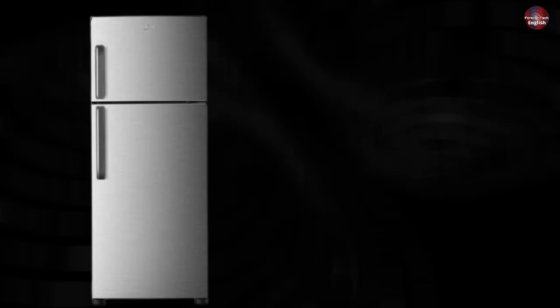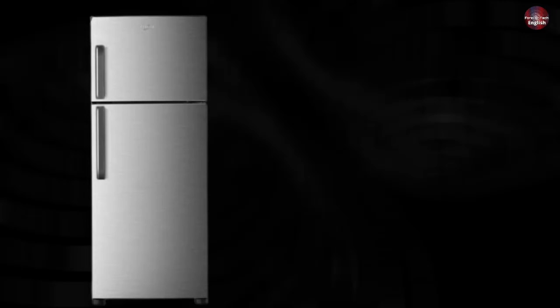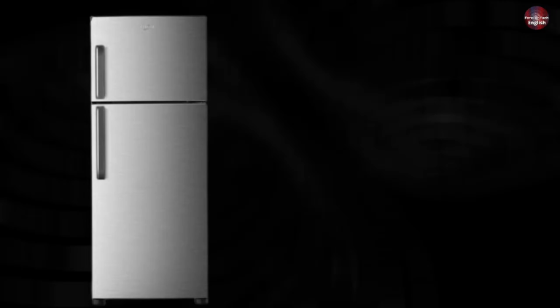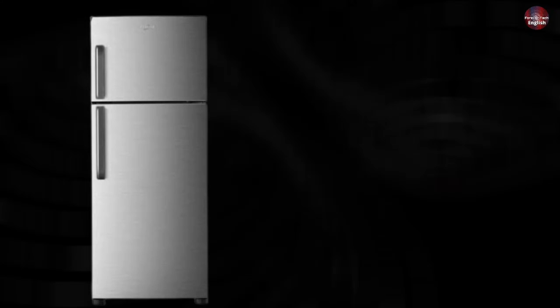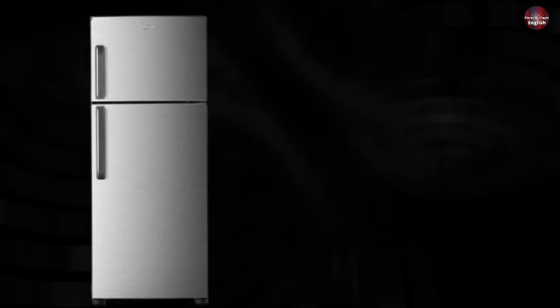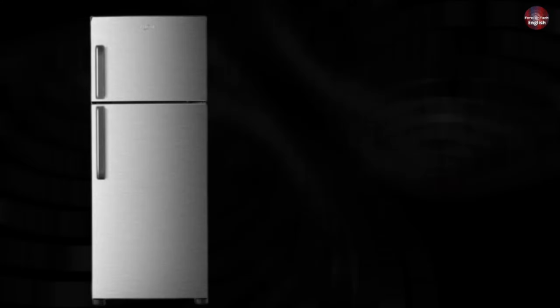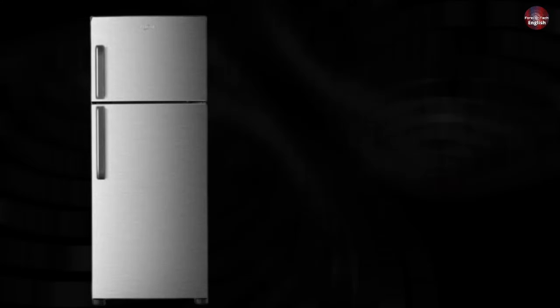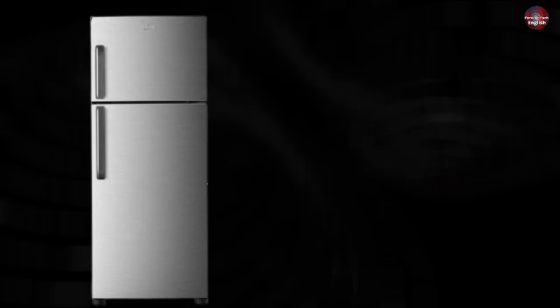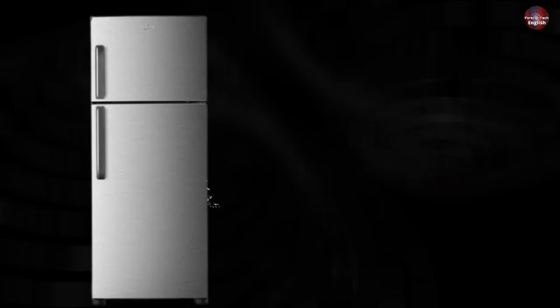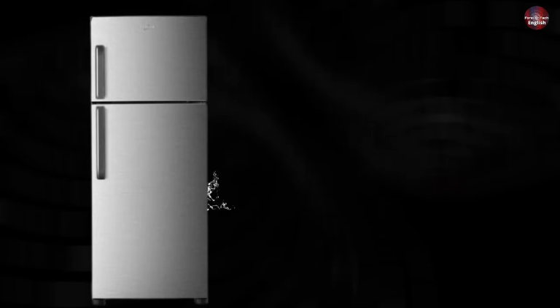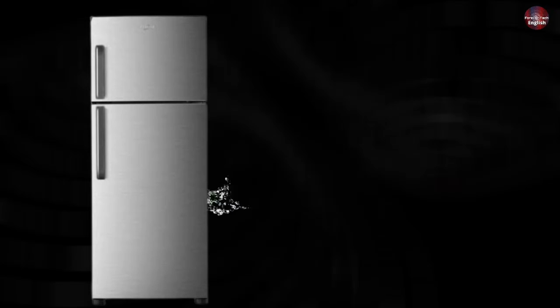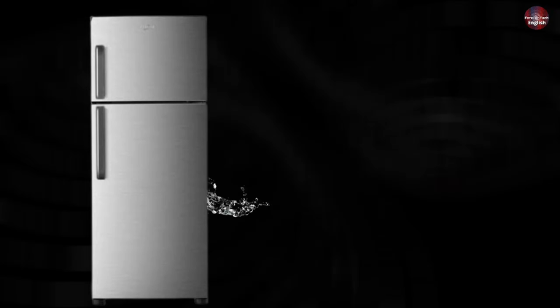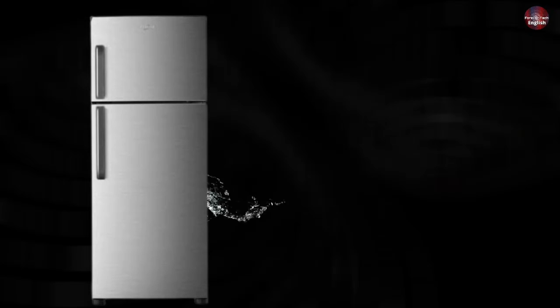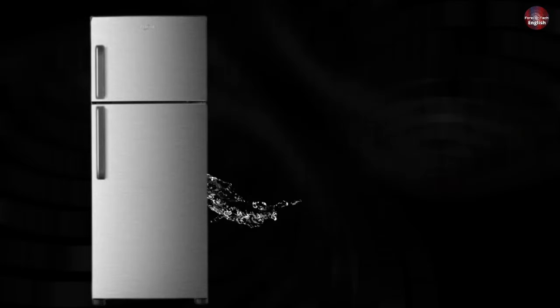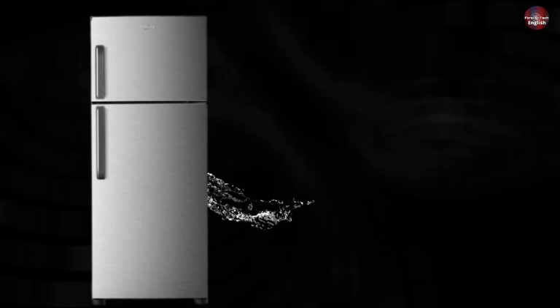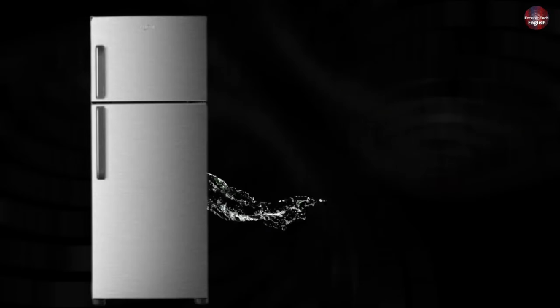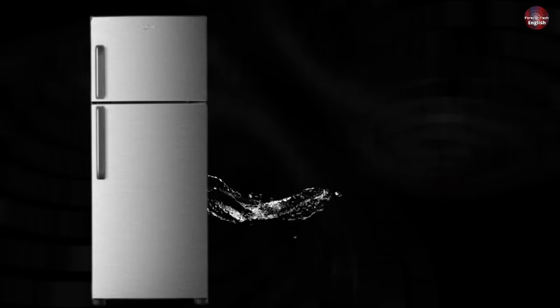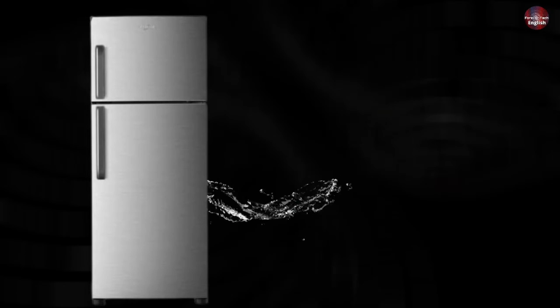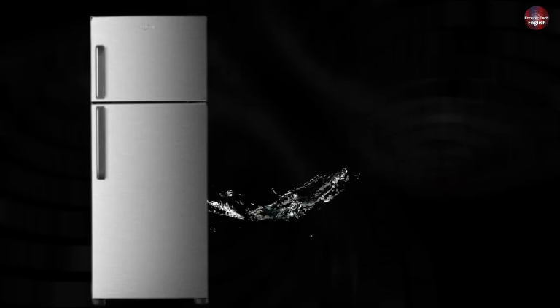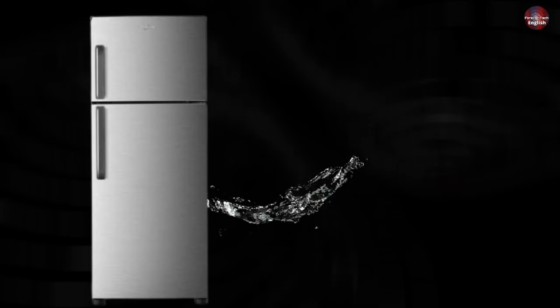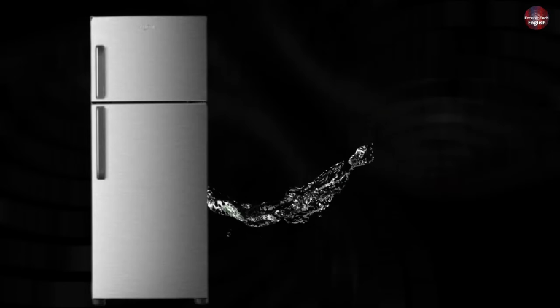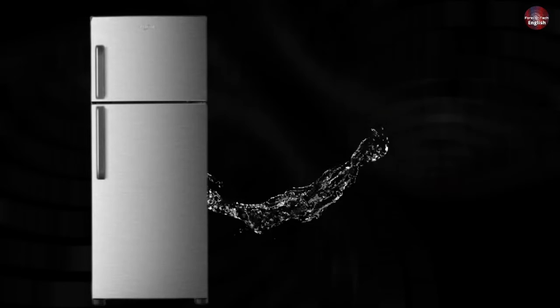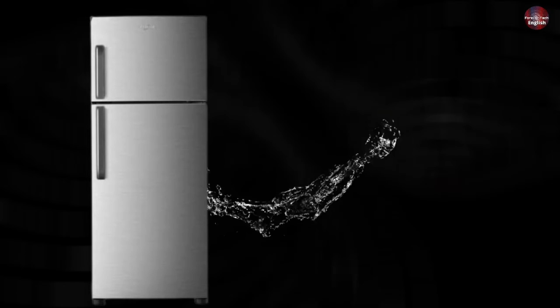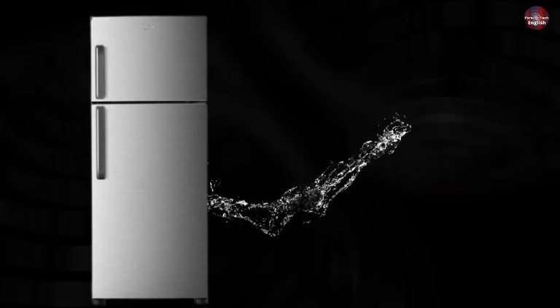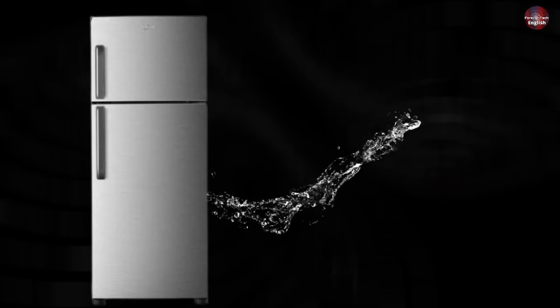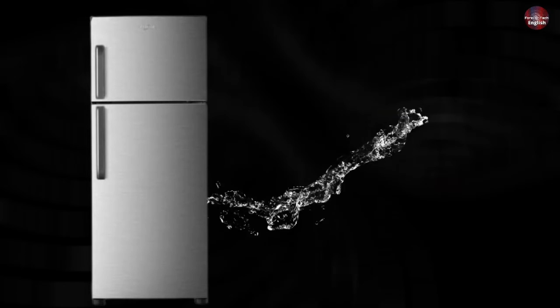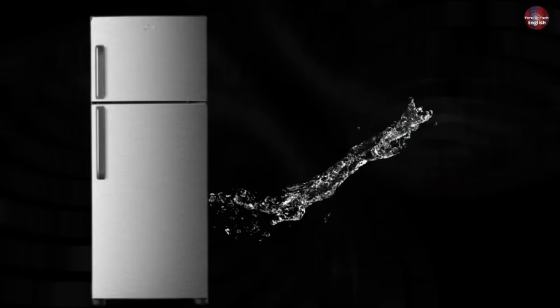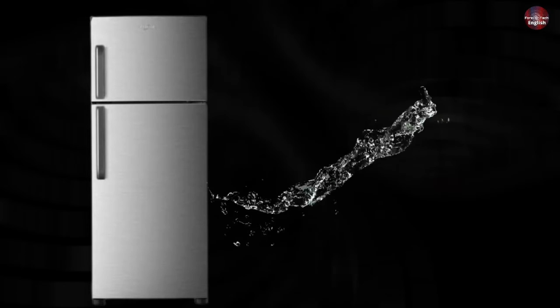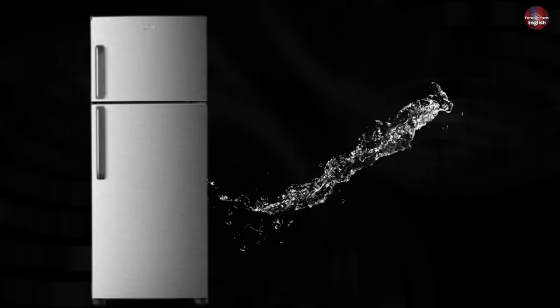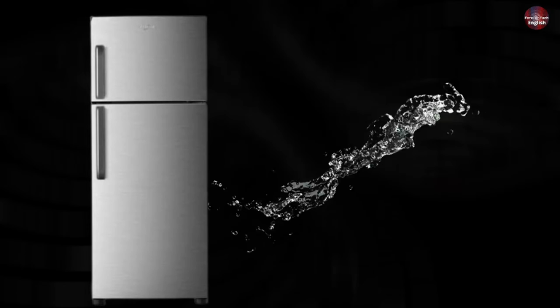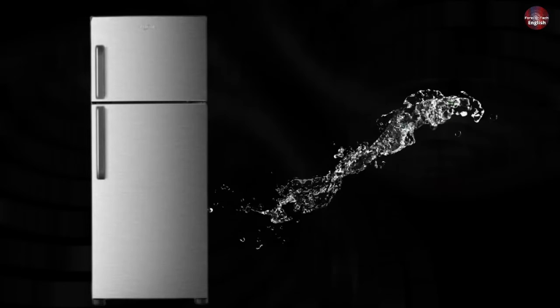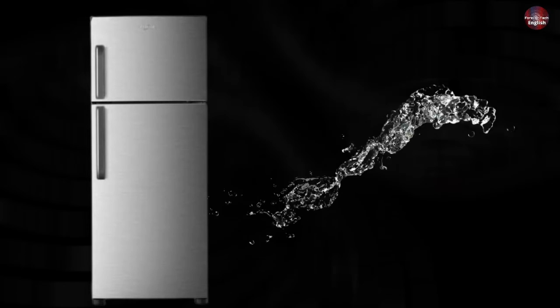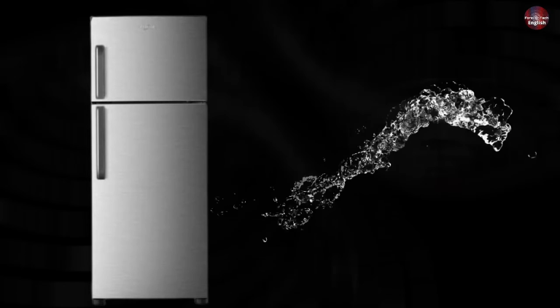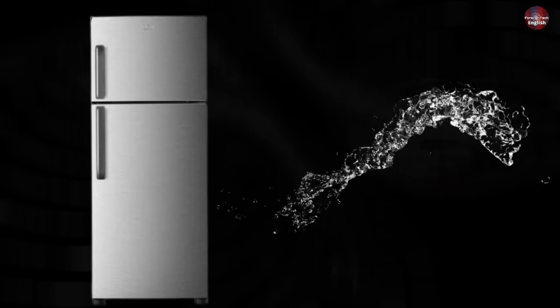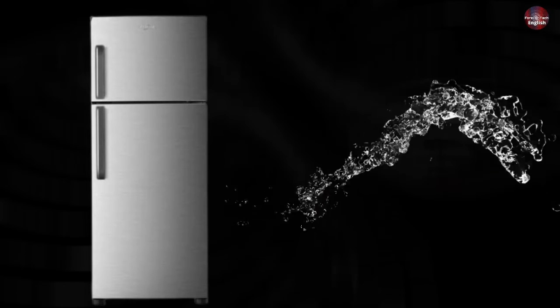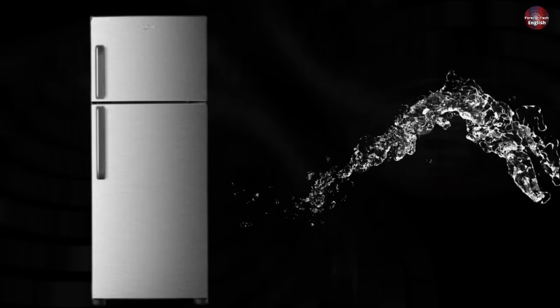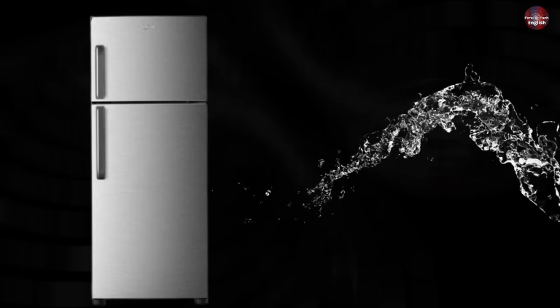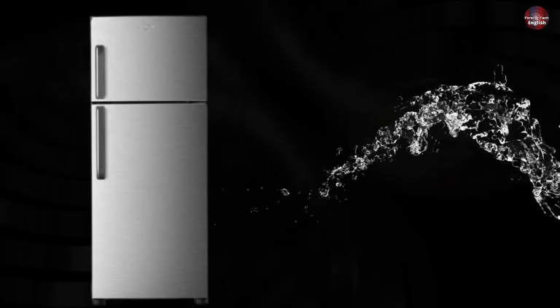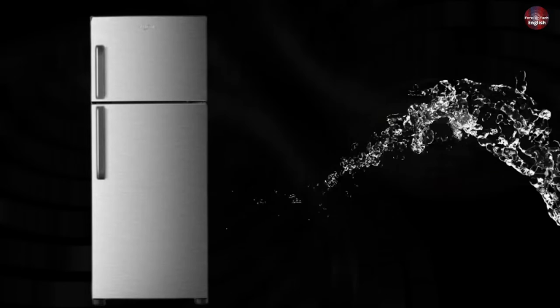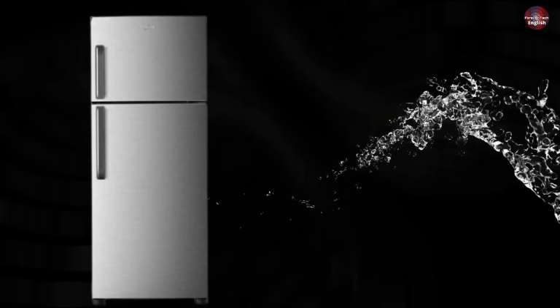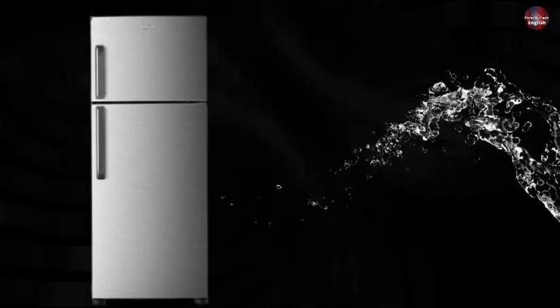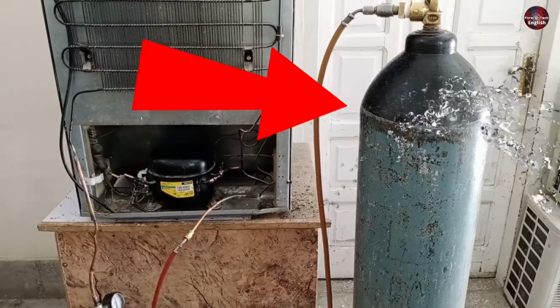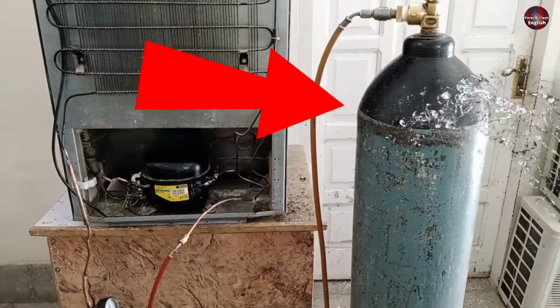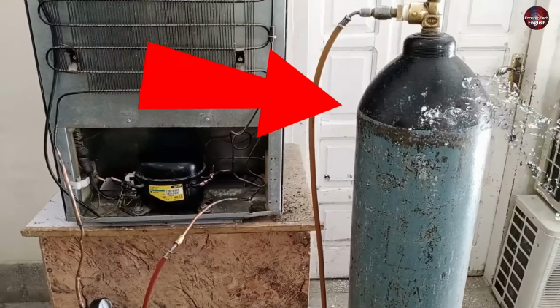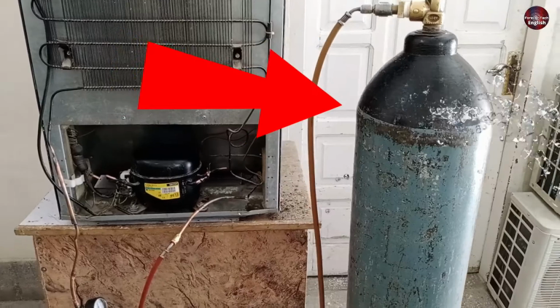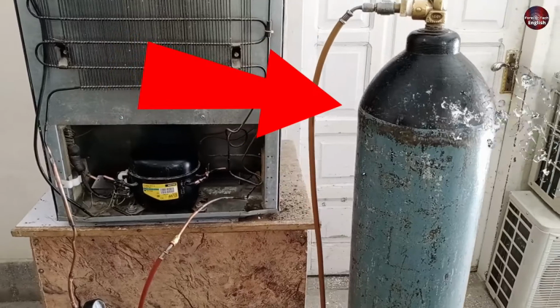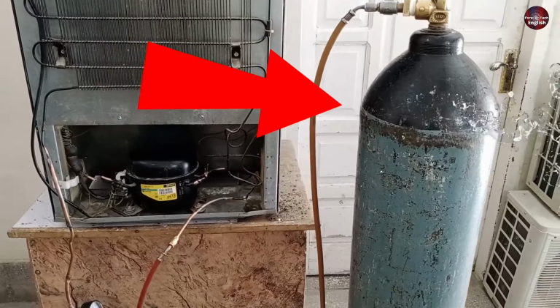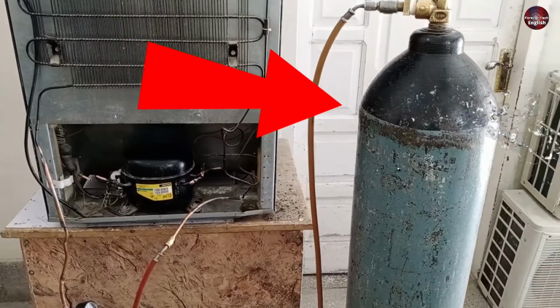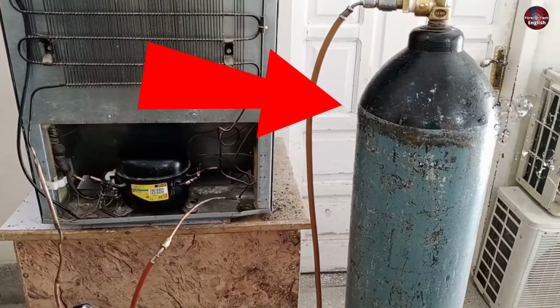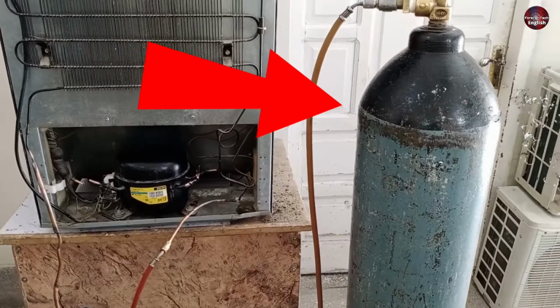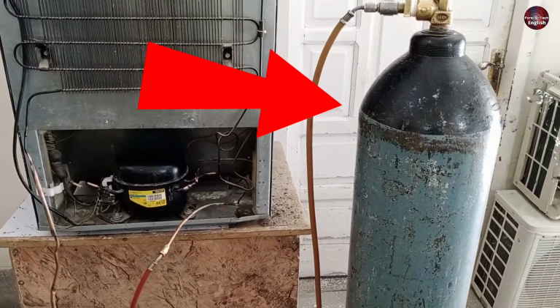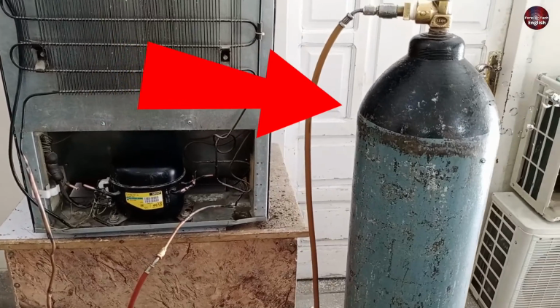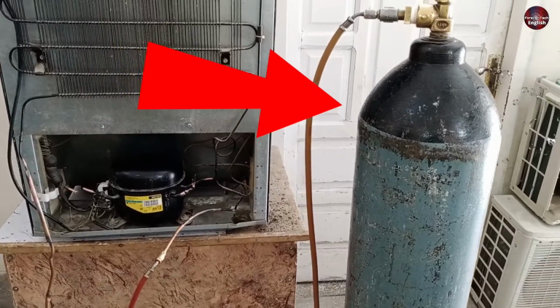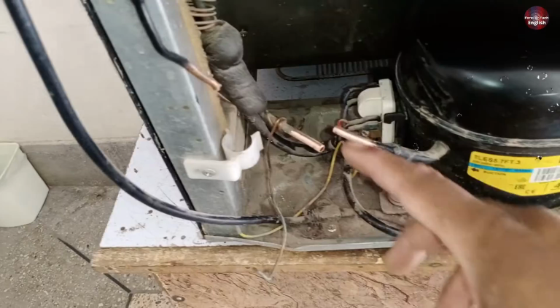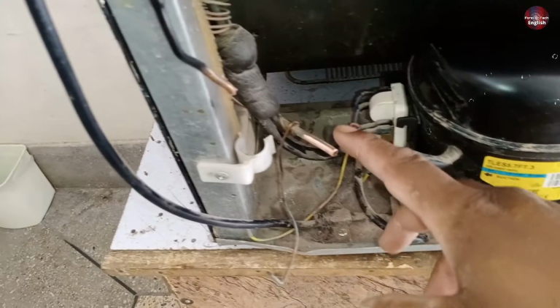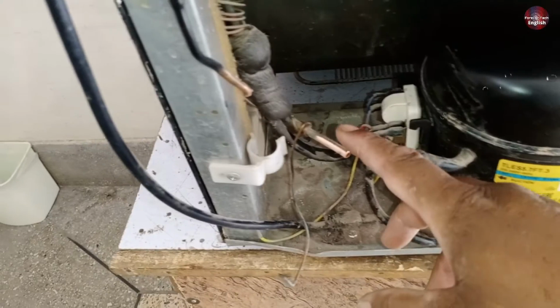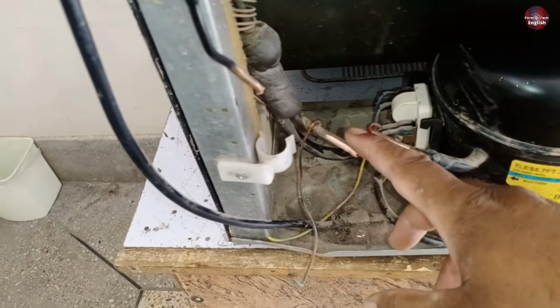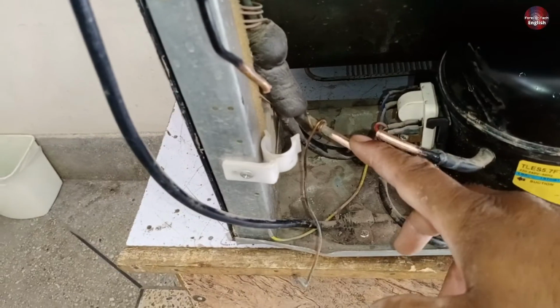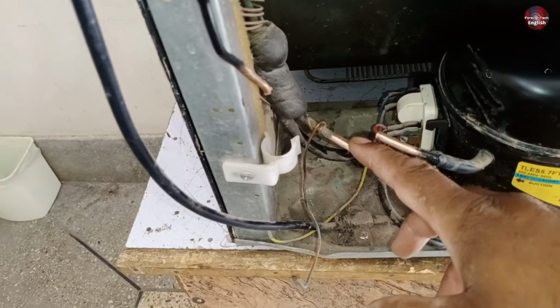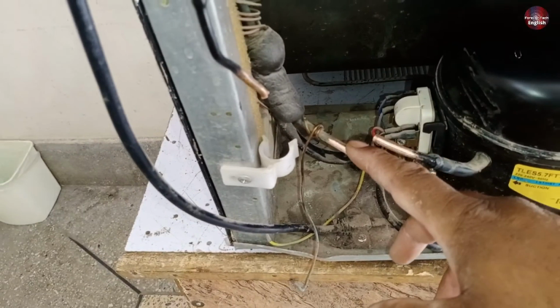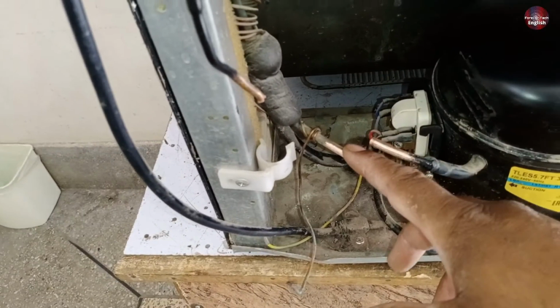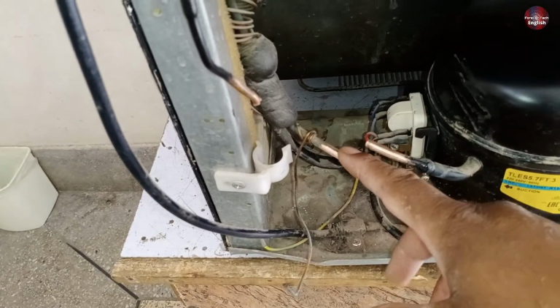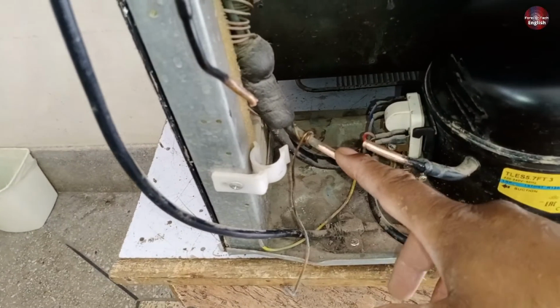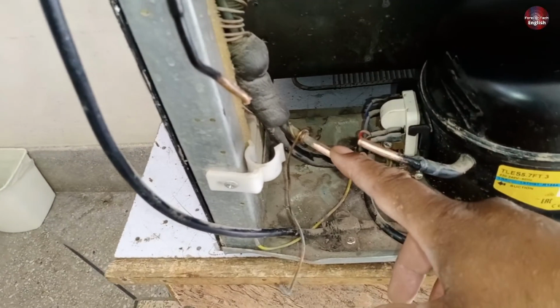I will remove the water out of the refrigerator condenser and evaporator using nitrogen gas pressure inside the pipes of the refrigerator.